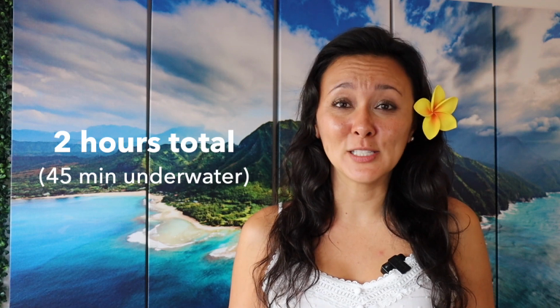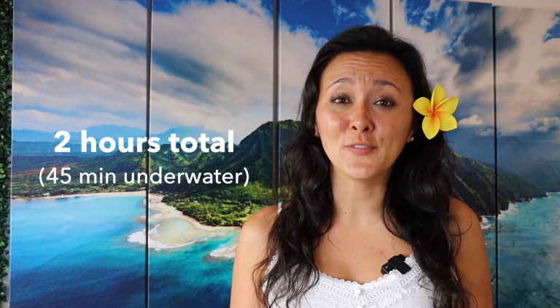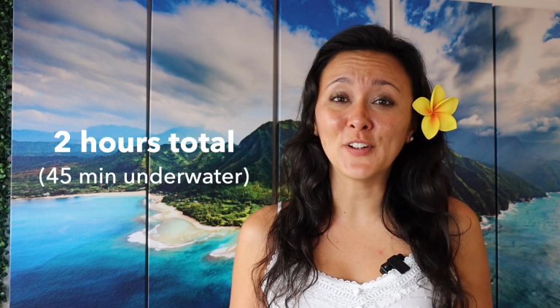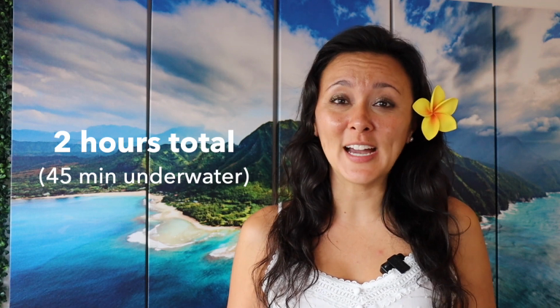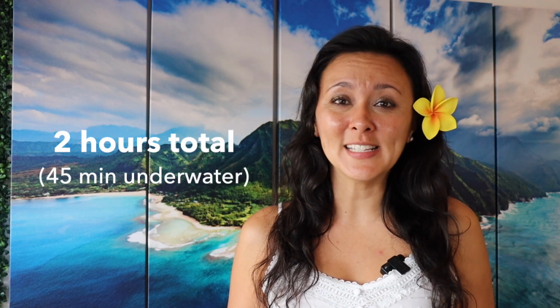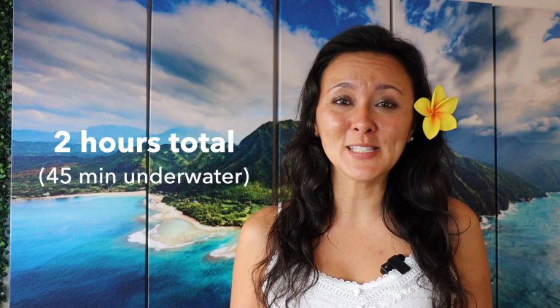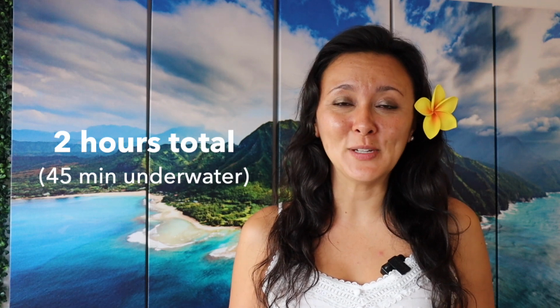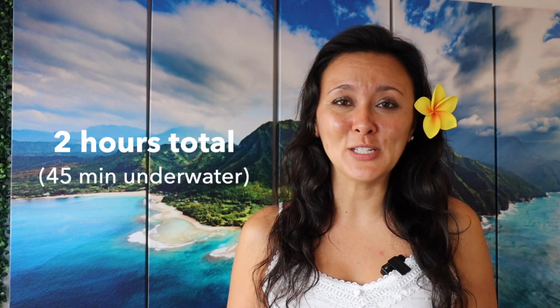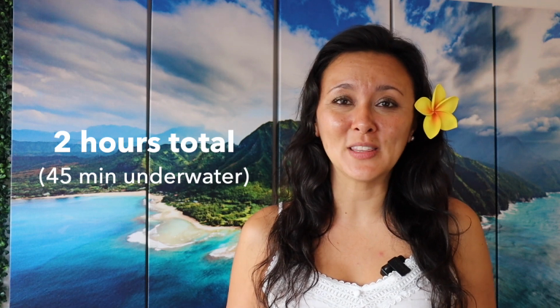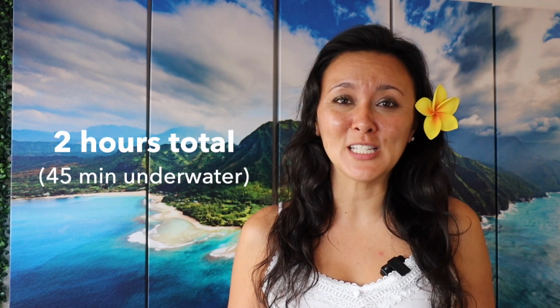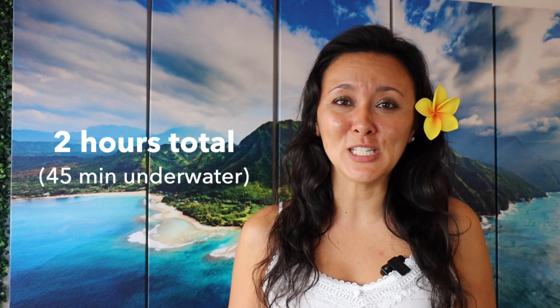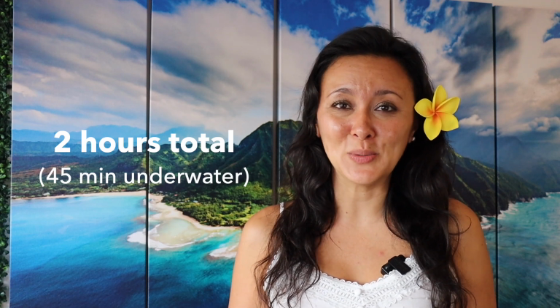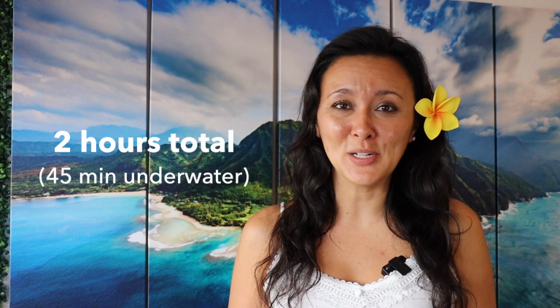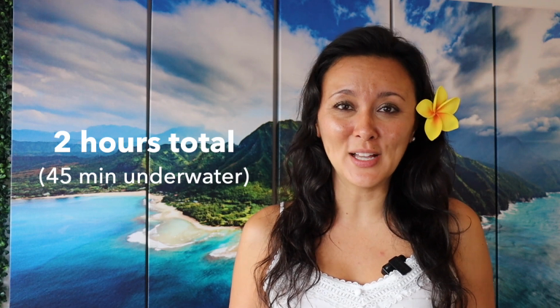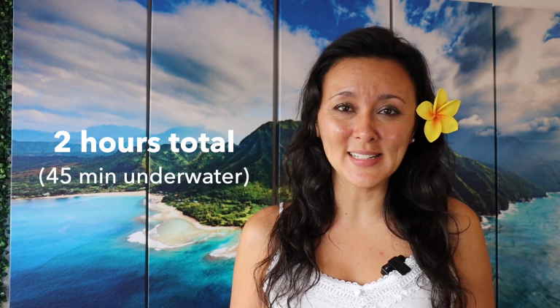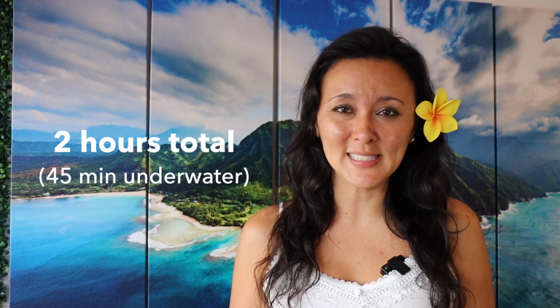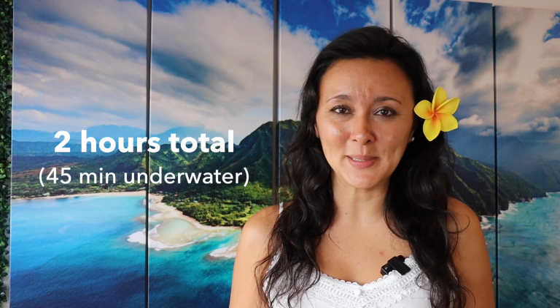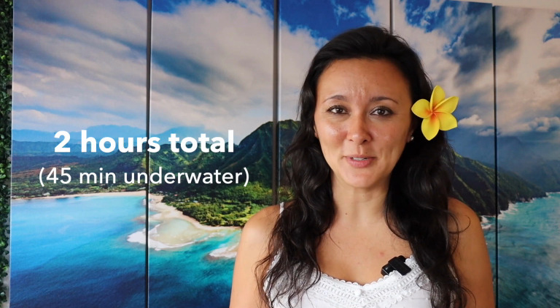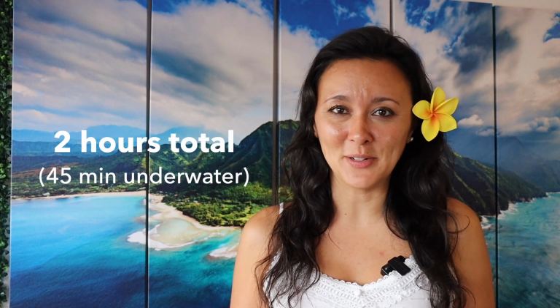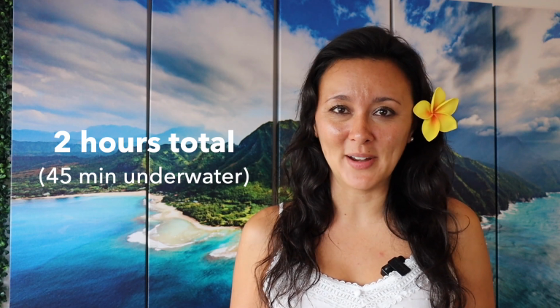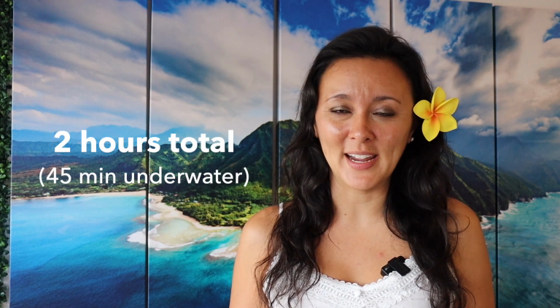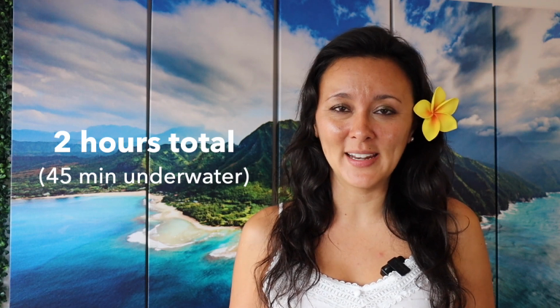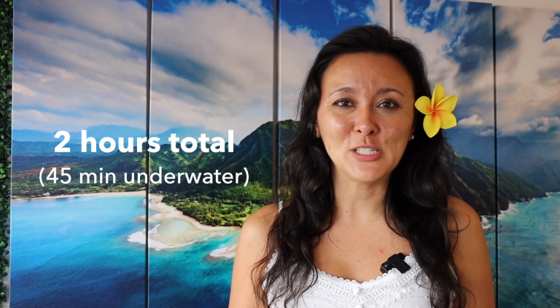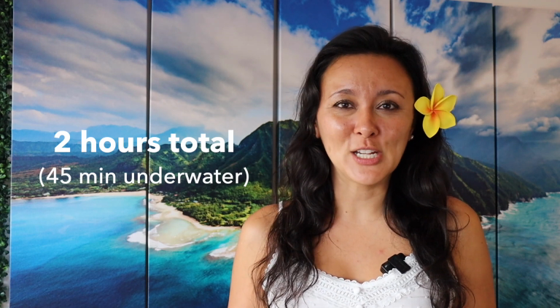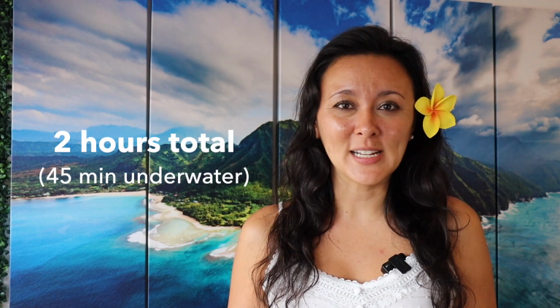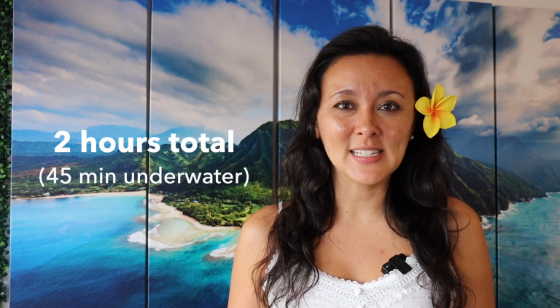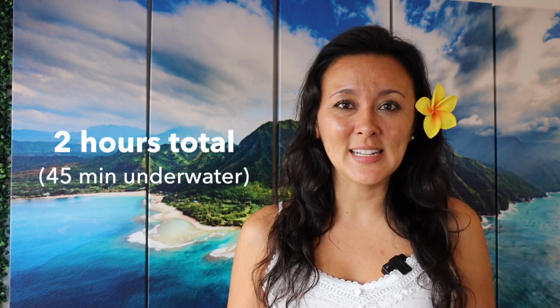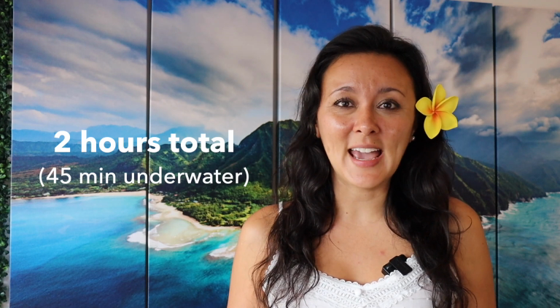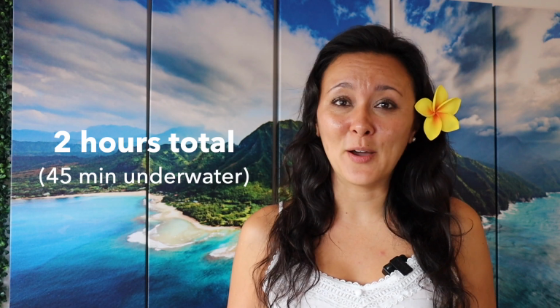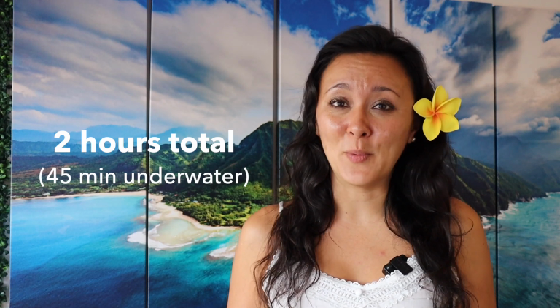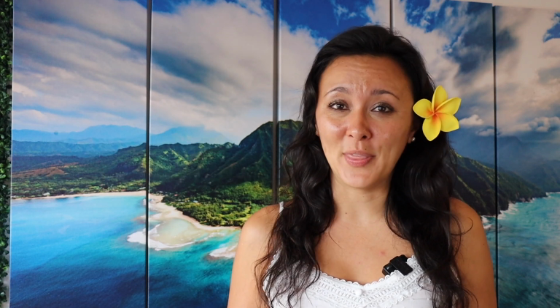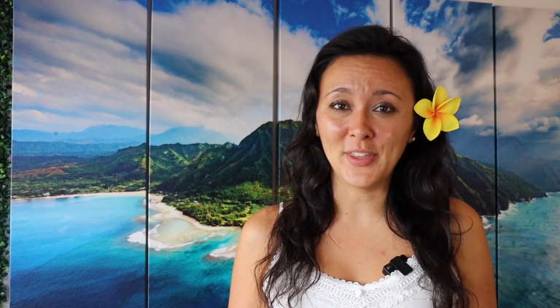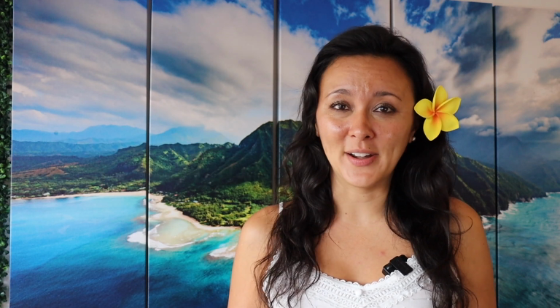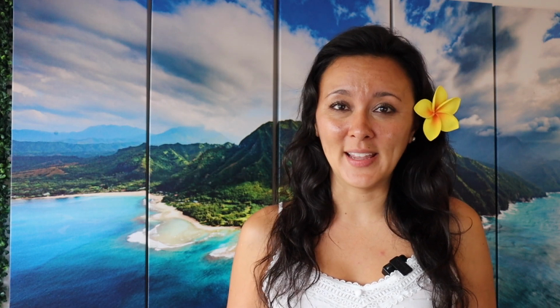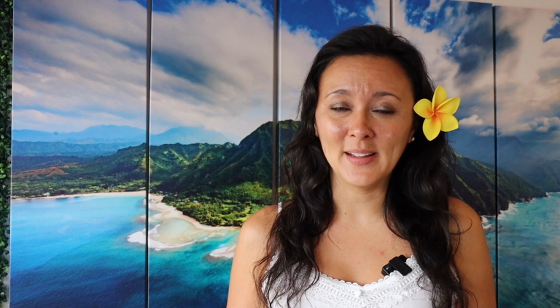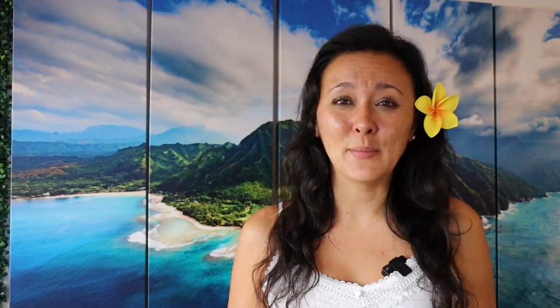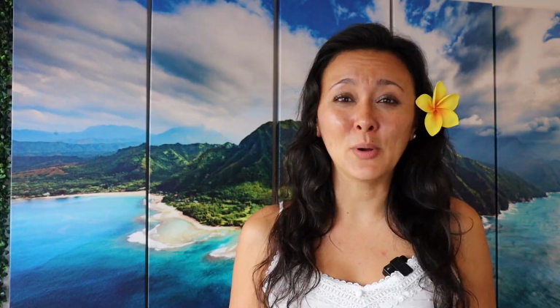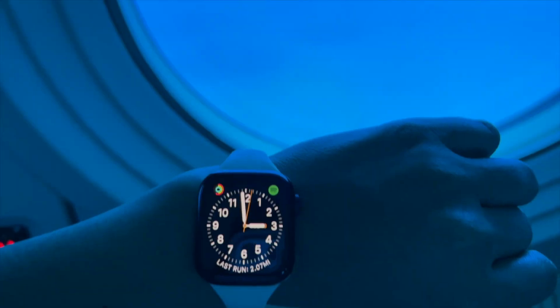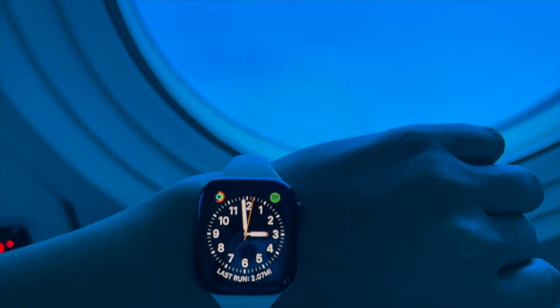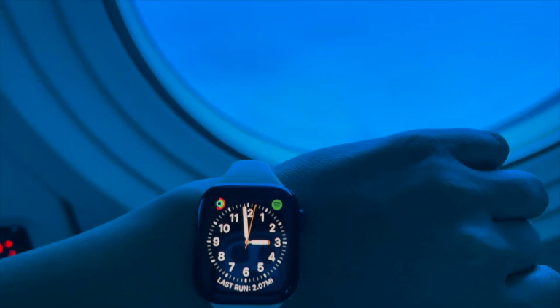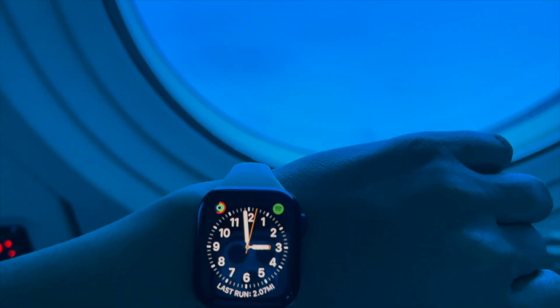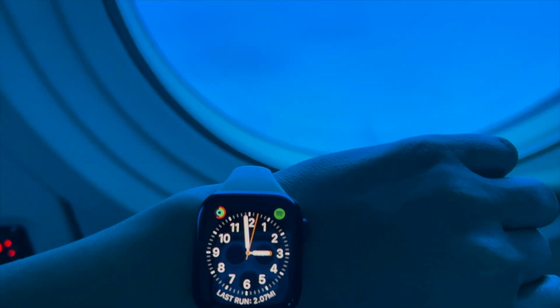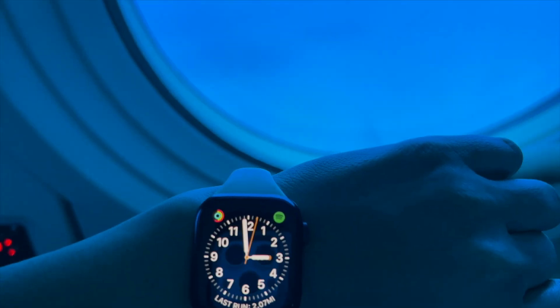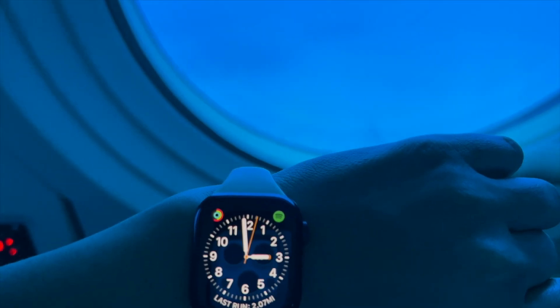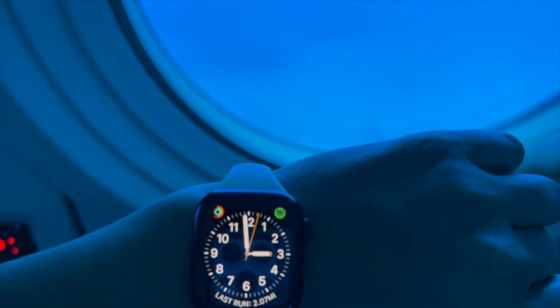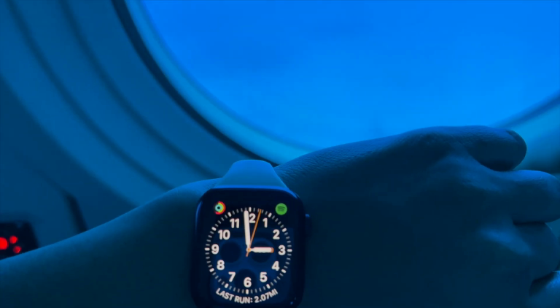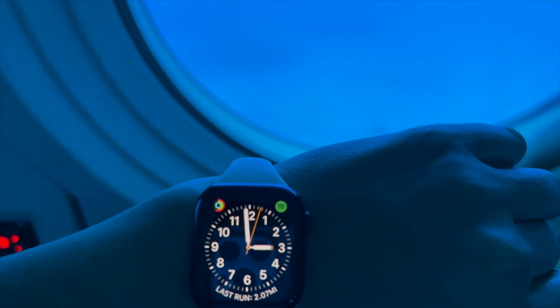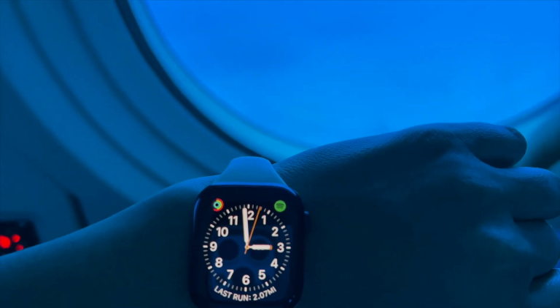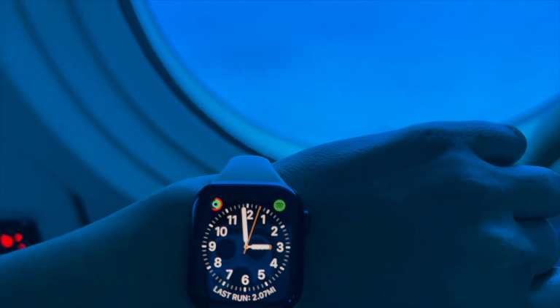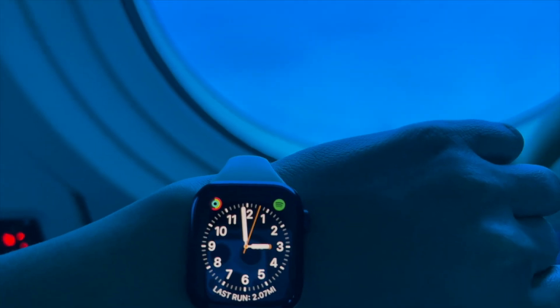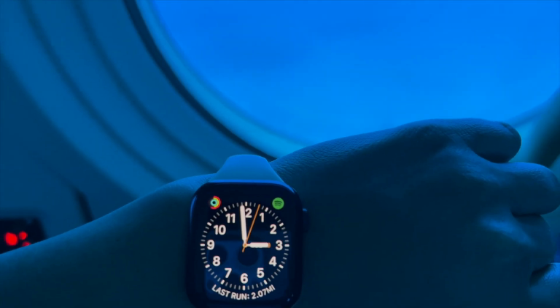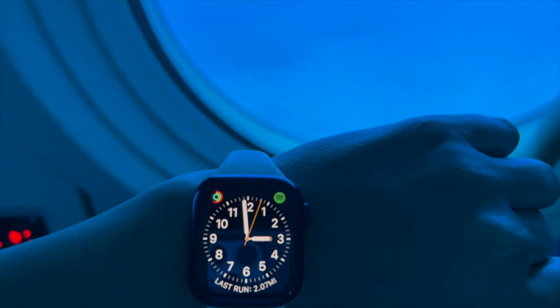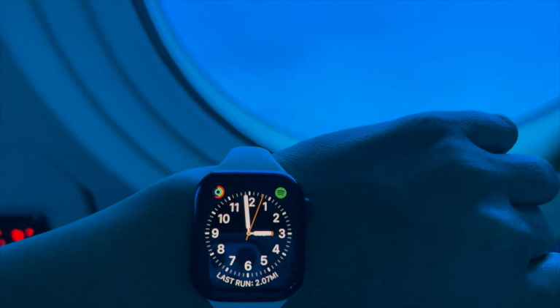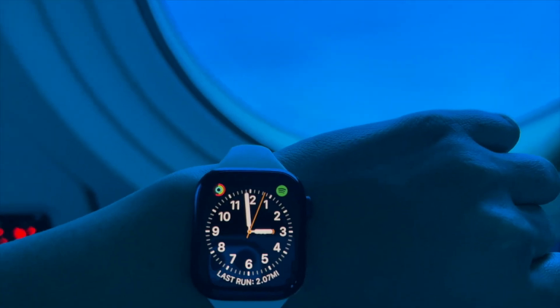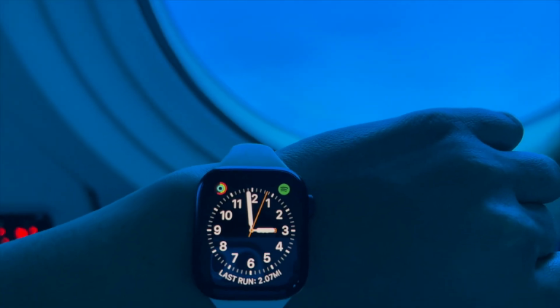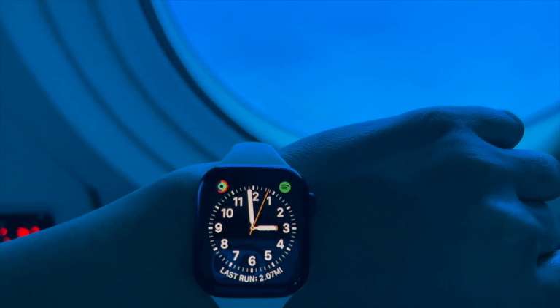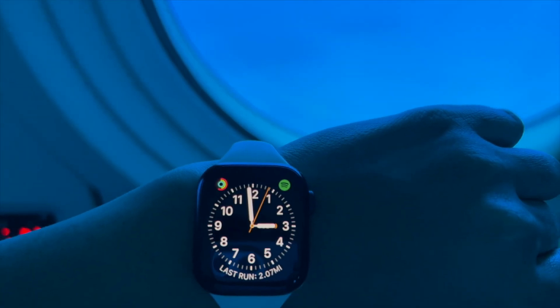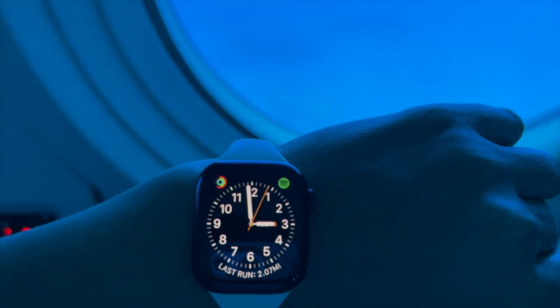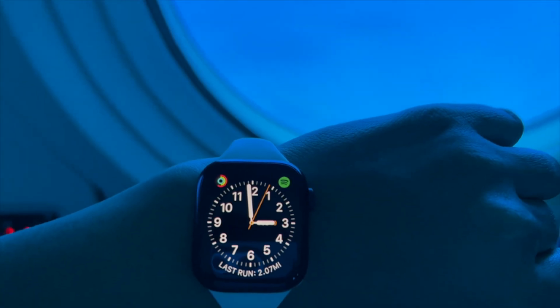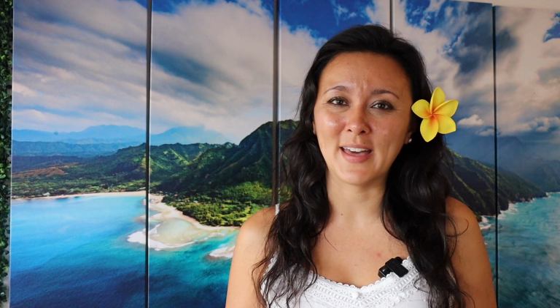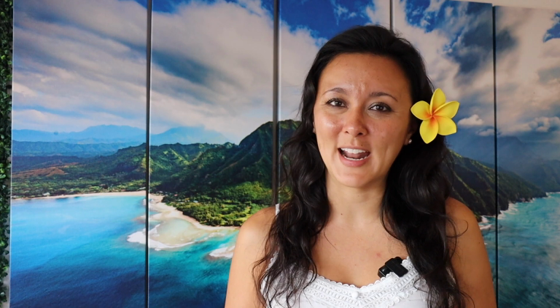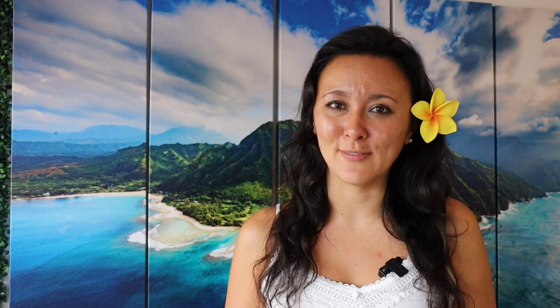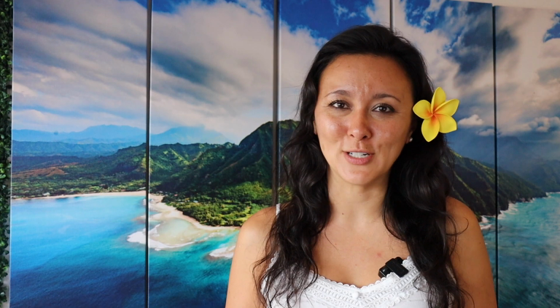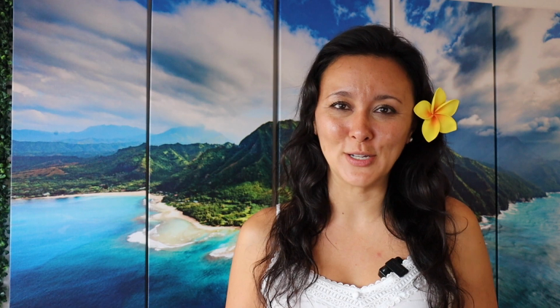For us, we took the two o'clock submarine ride. We checked in at 1:30 and we were back to the shoreline by about 3:45 that afternoon.